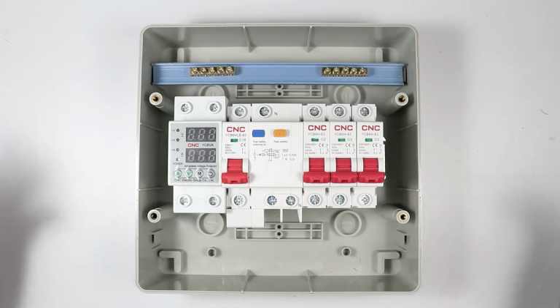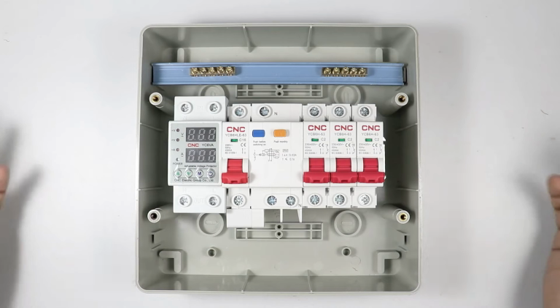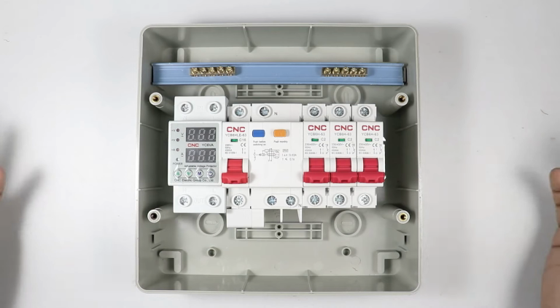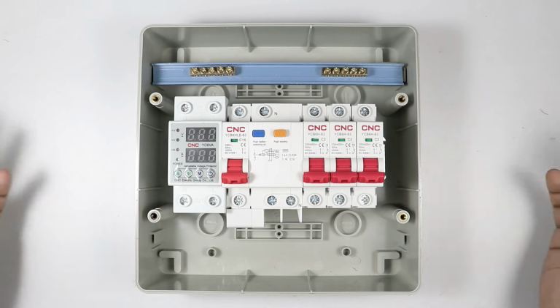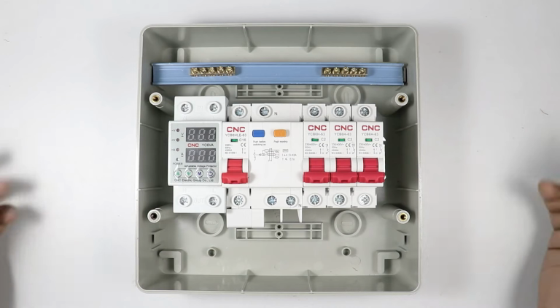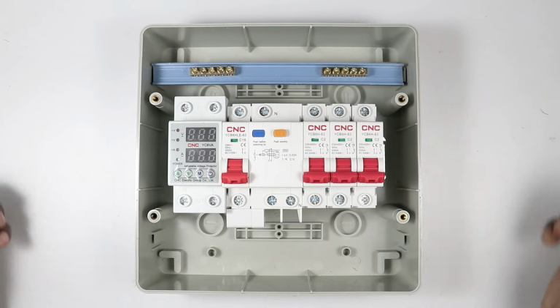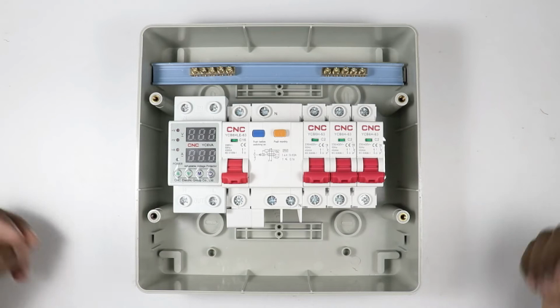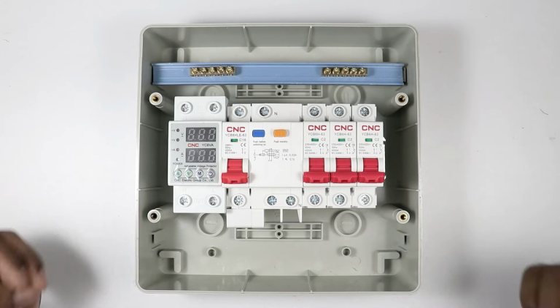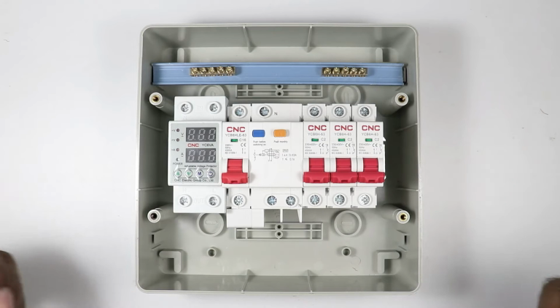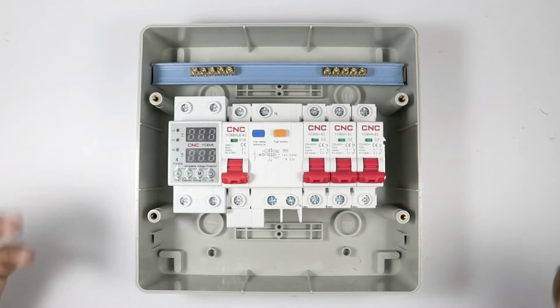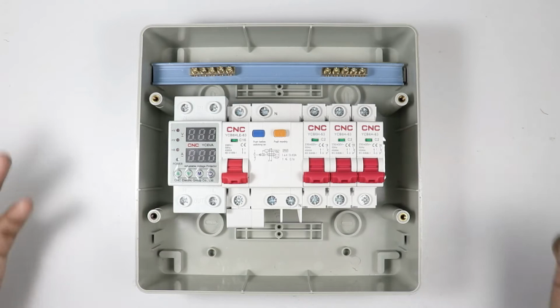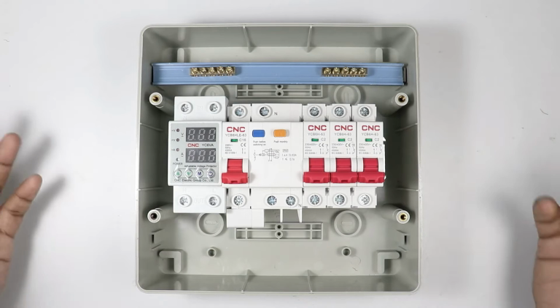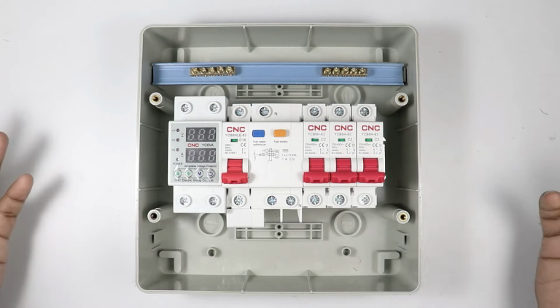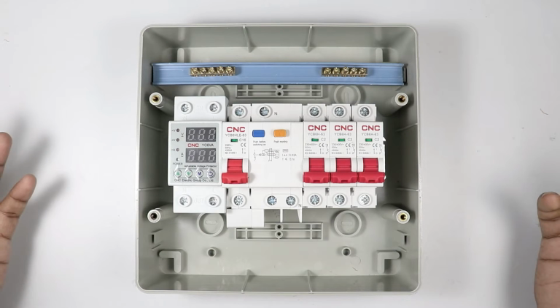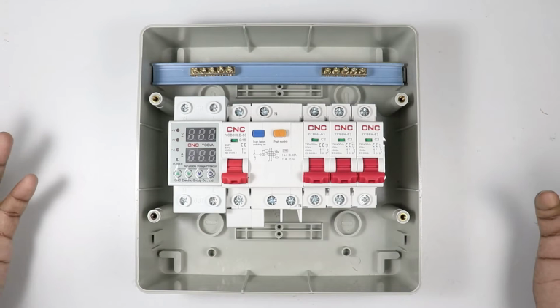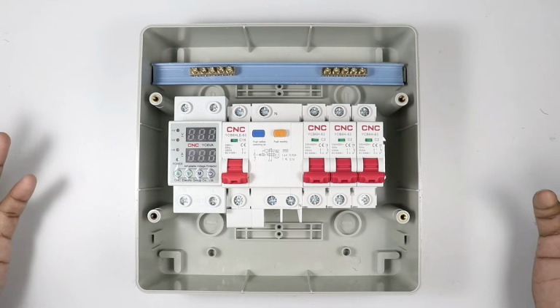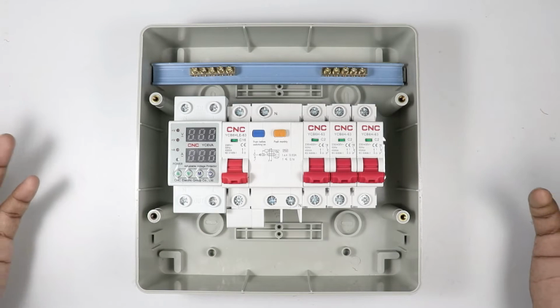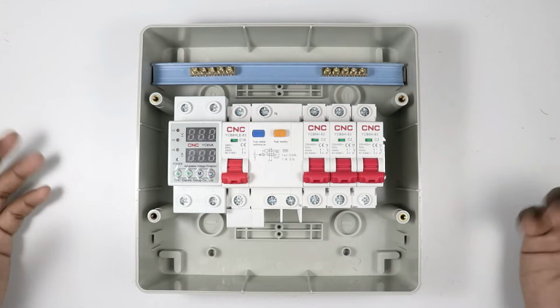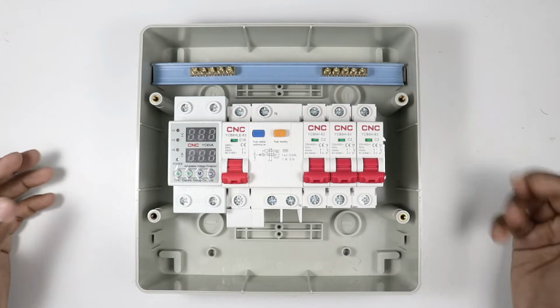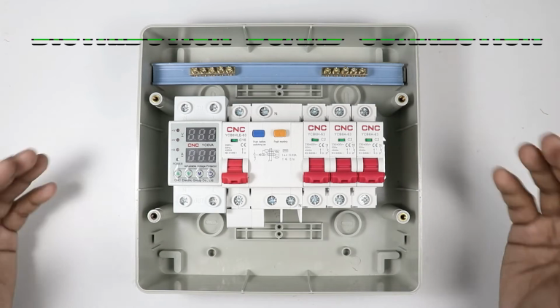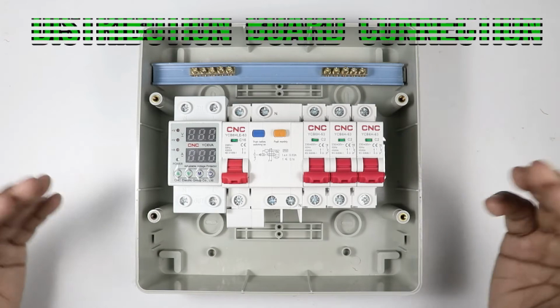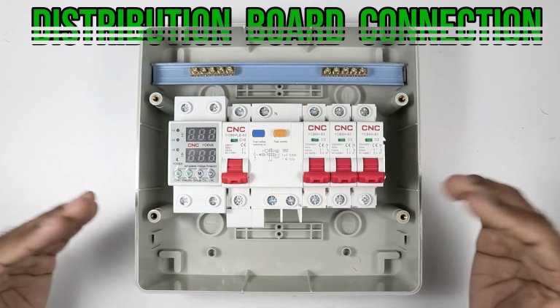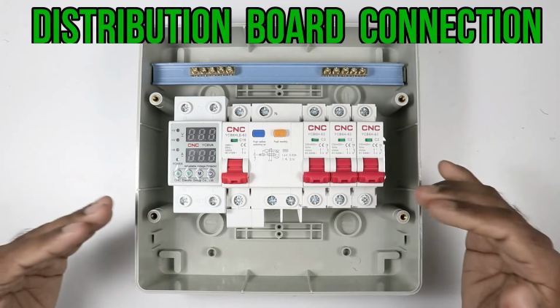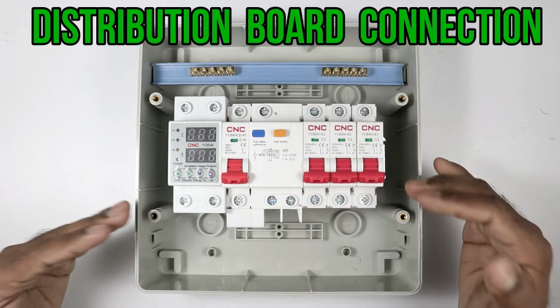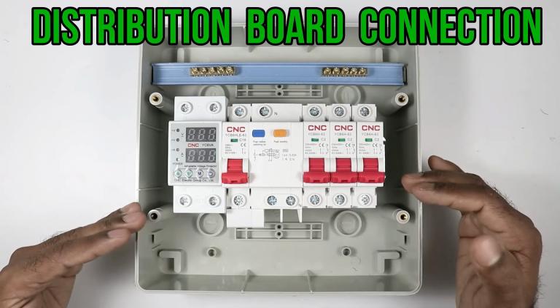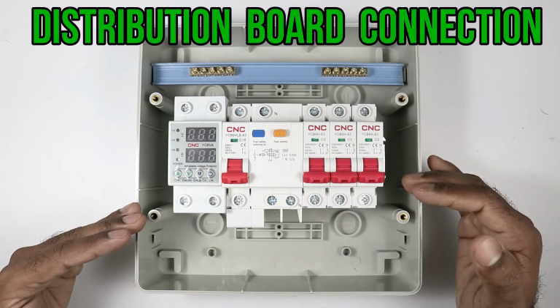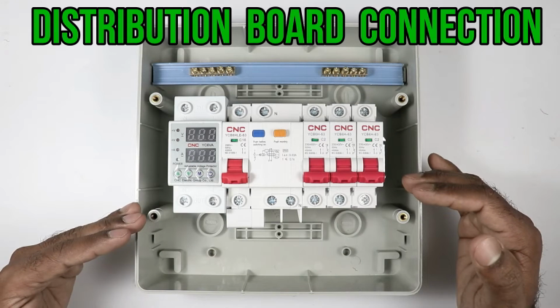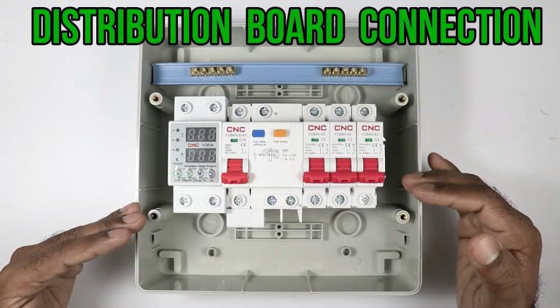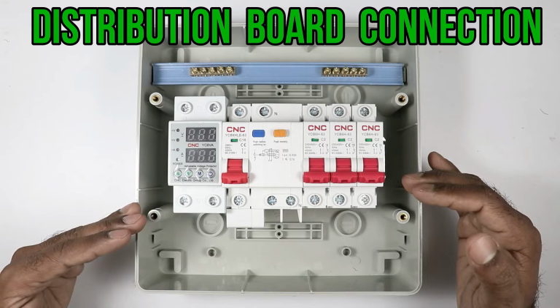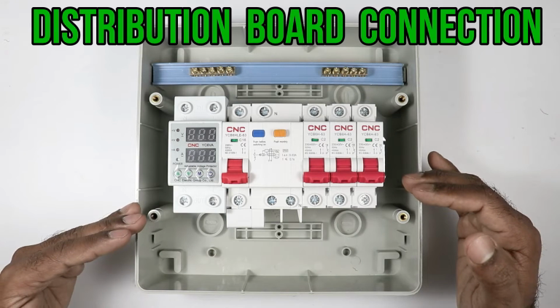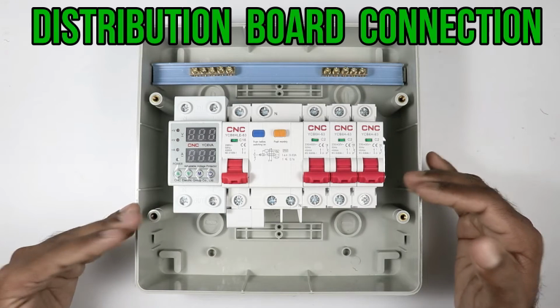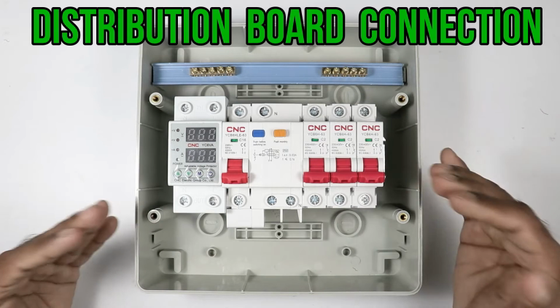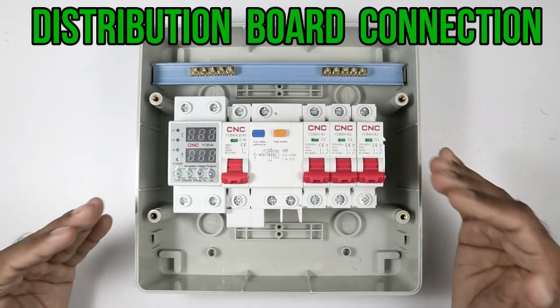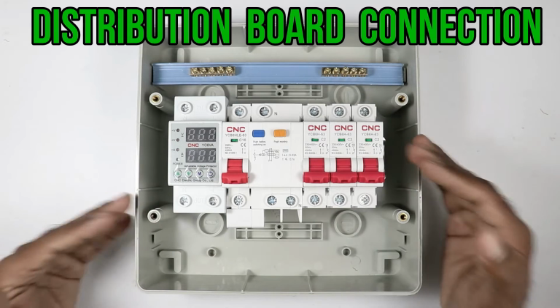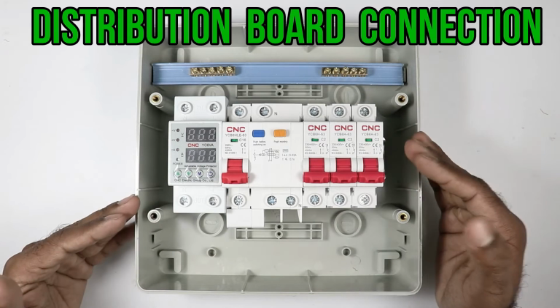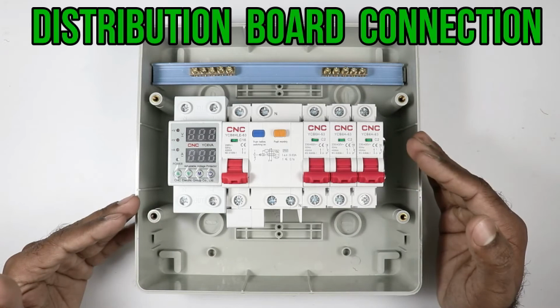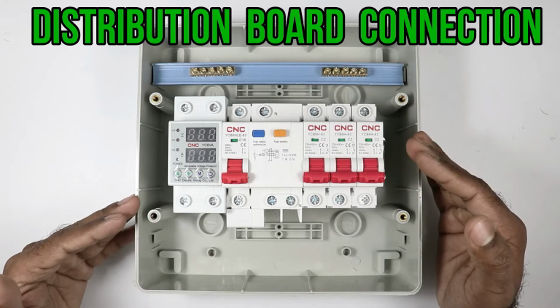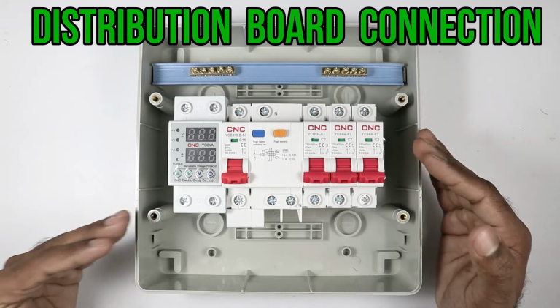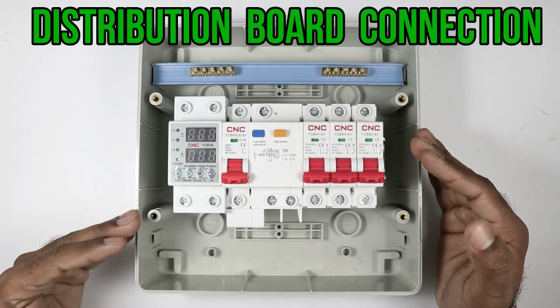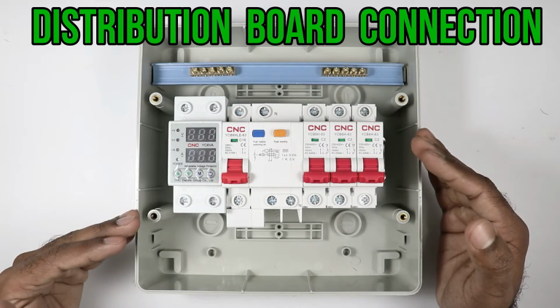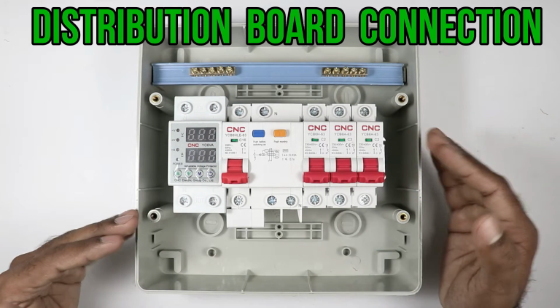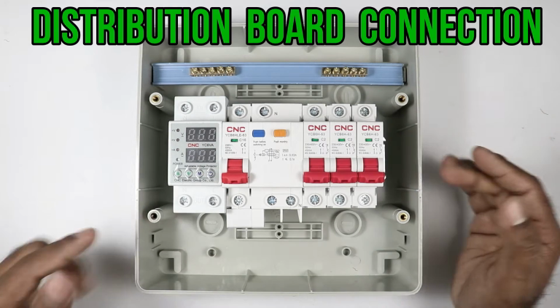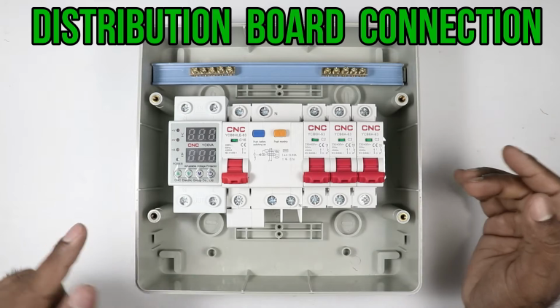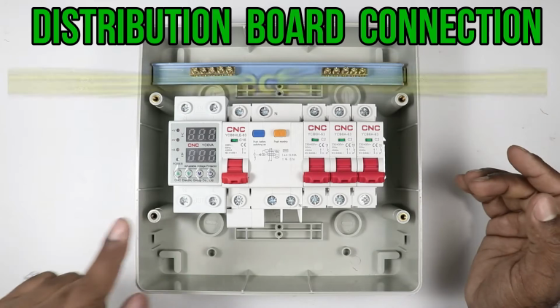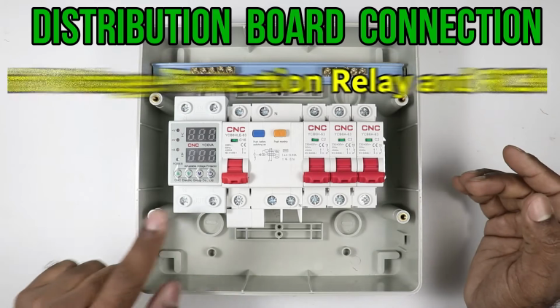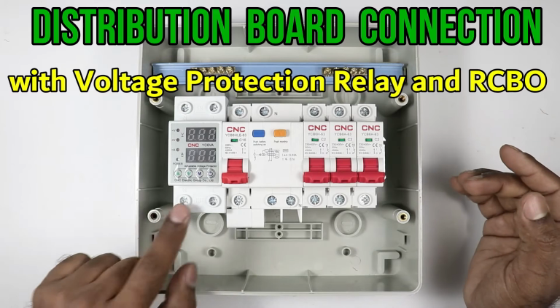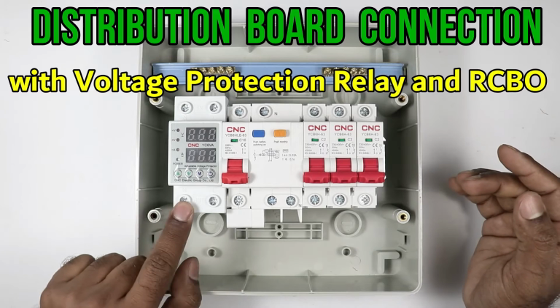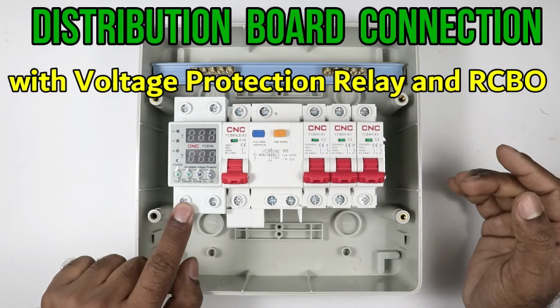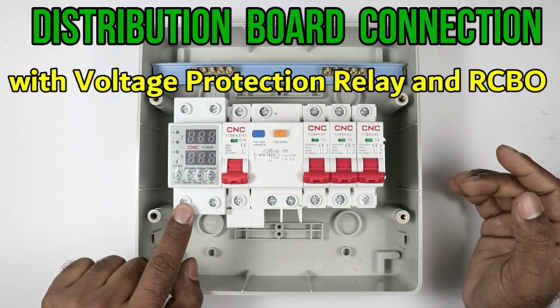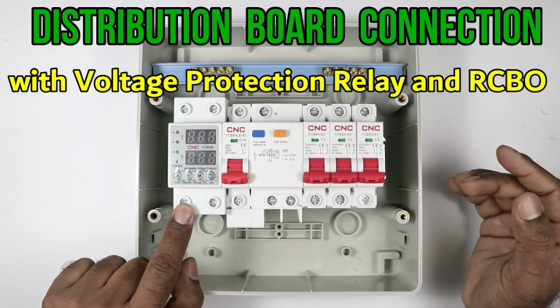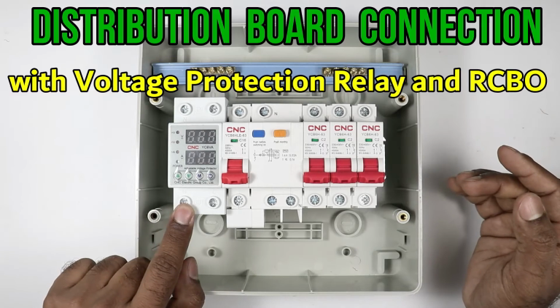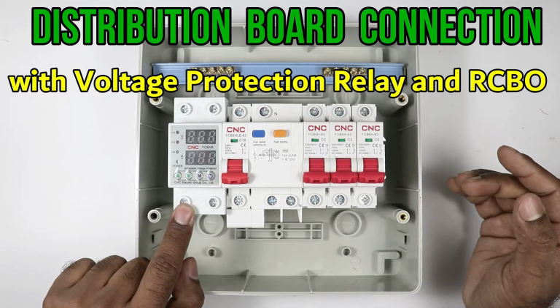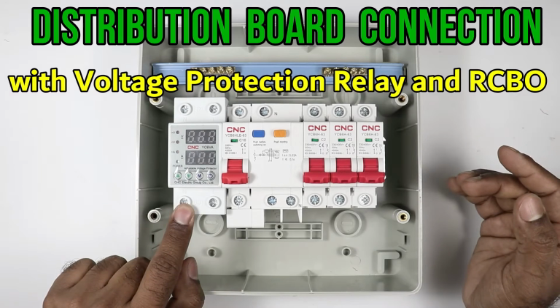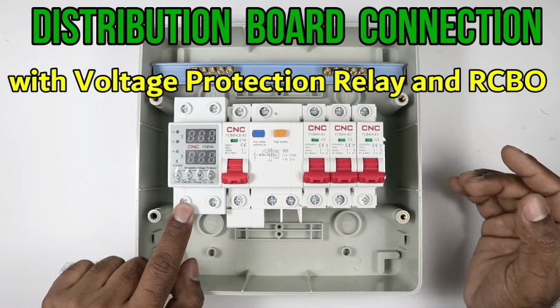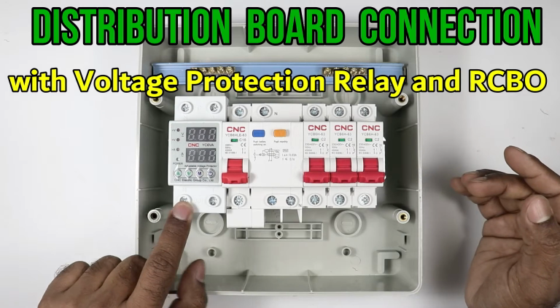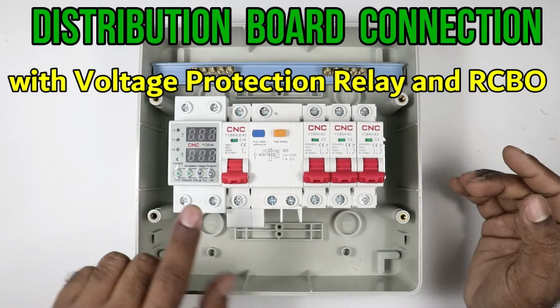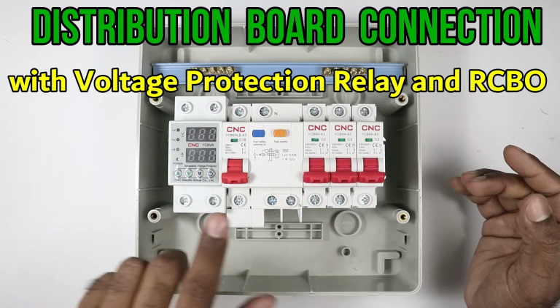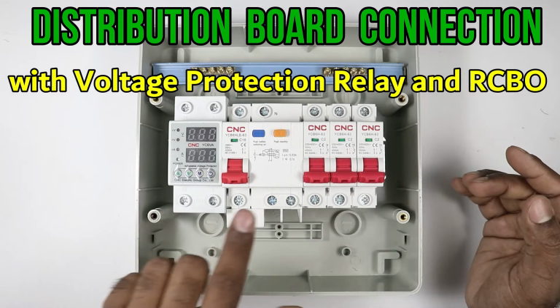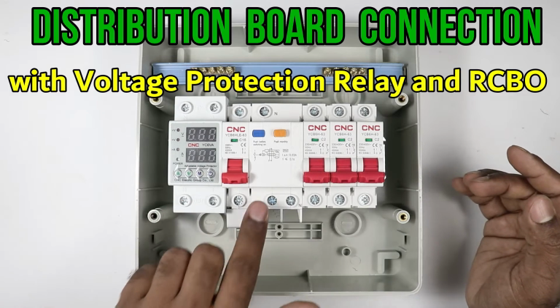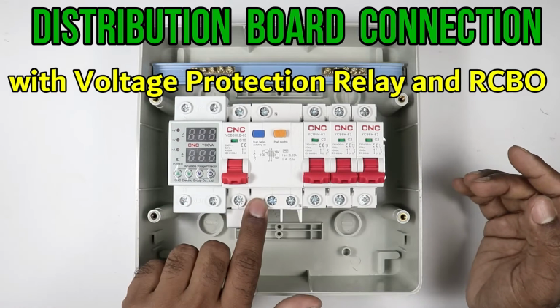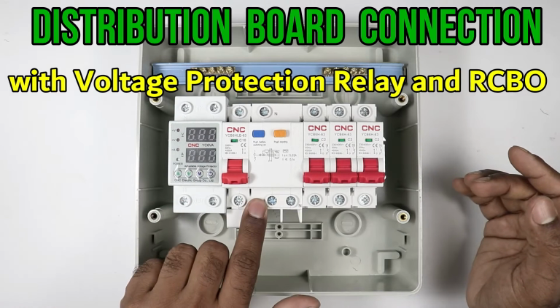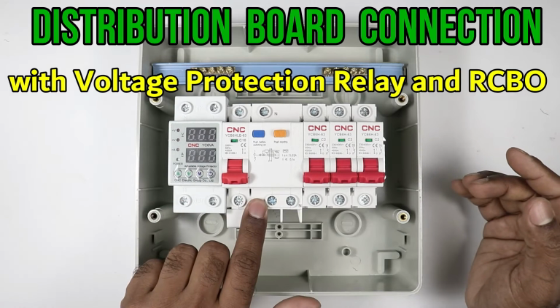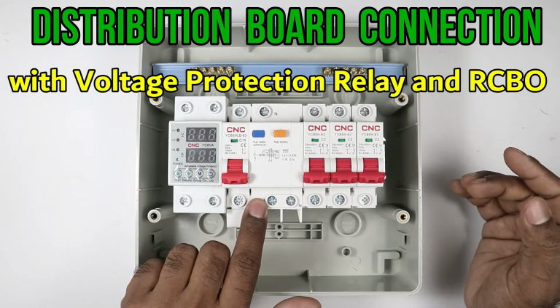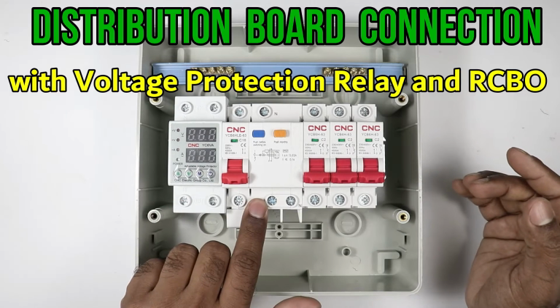Today in this video, we are going to learn how main distribution board wiring is done by using voltage protection relay and RCBO.